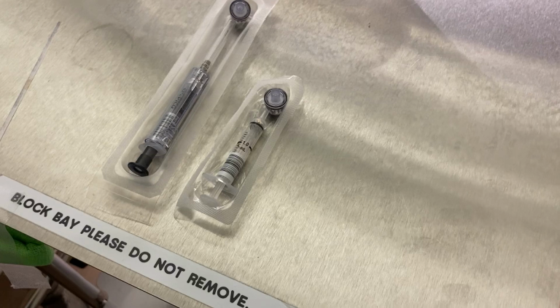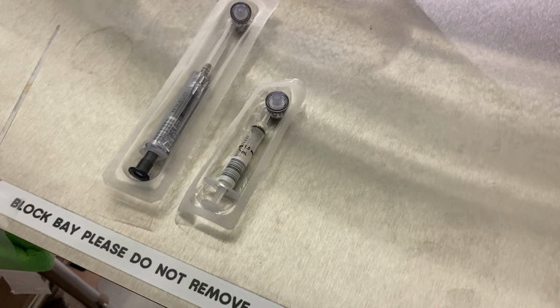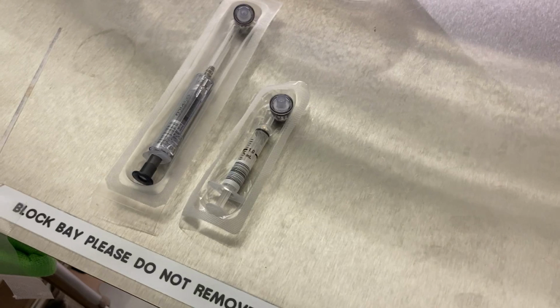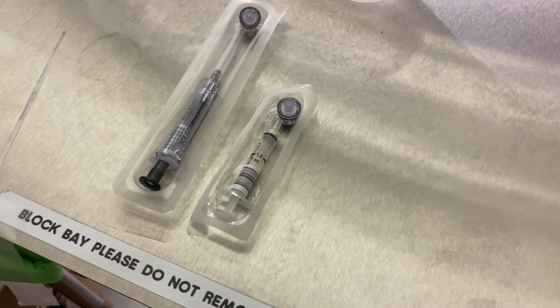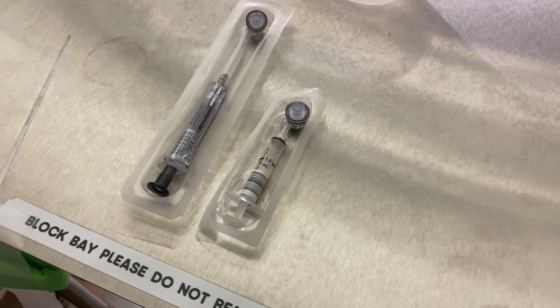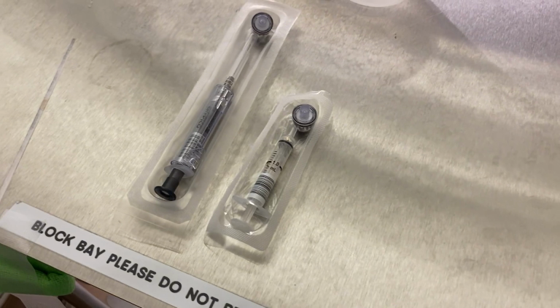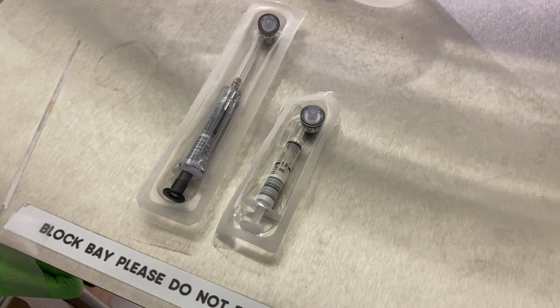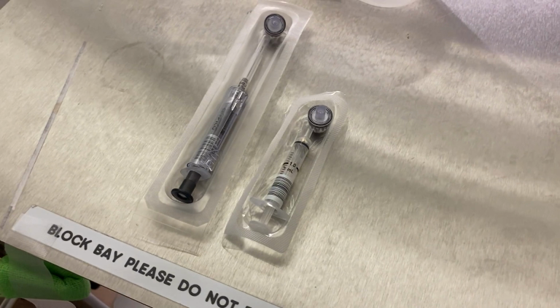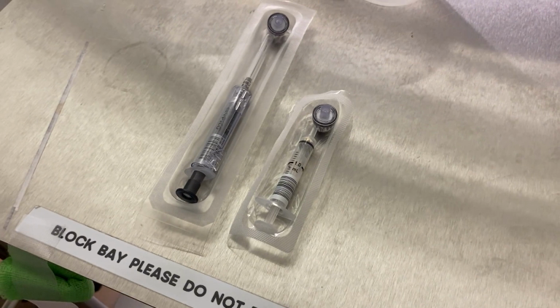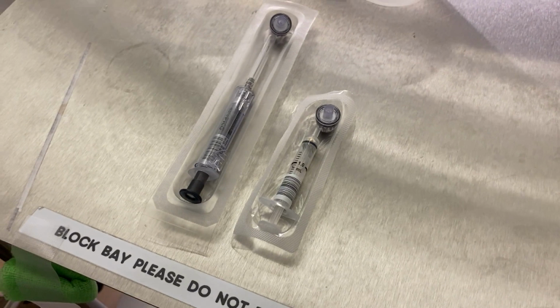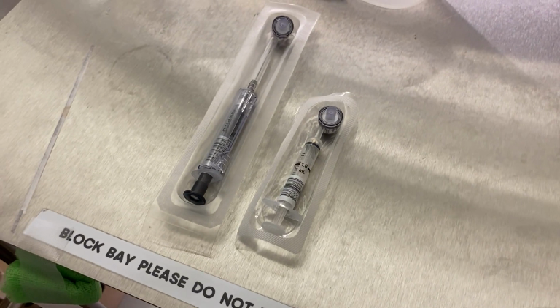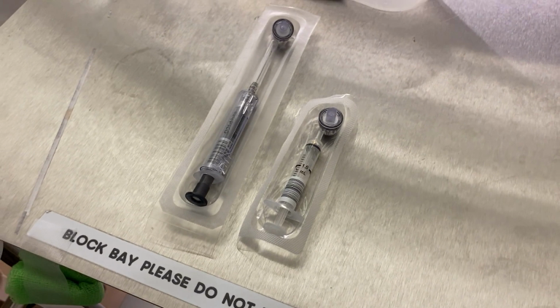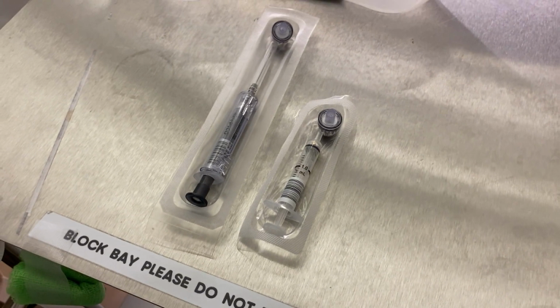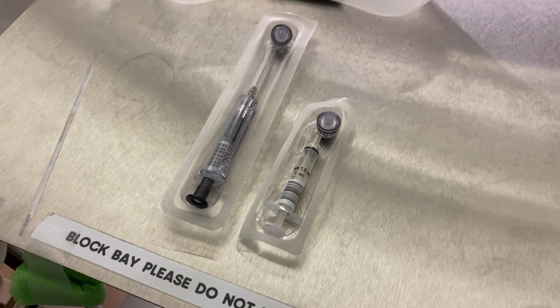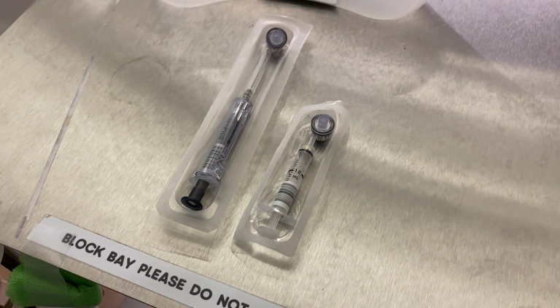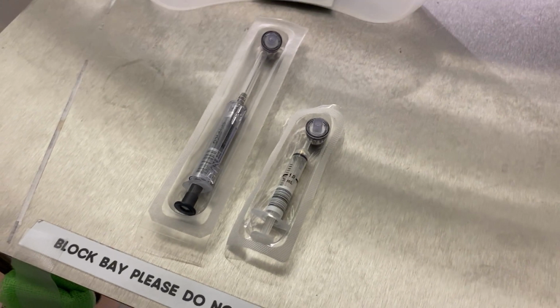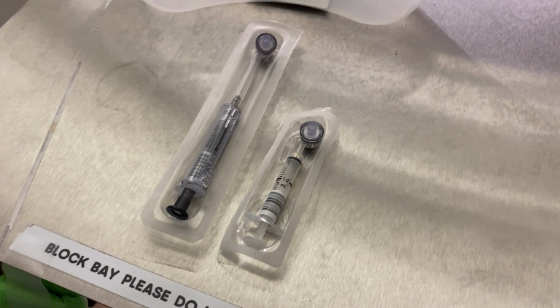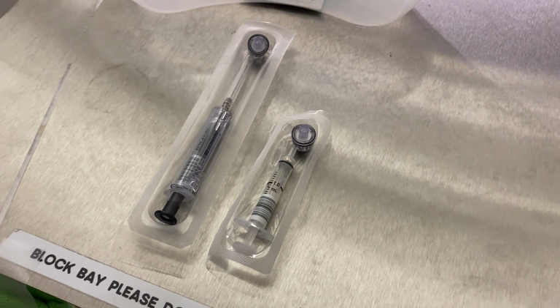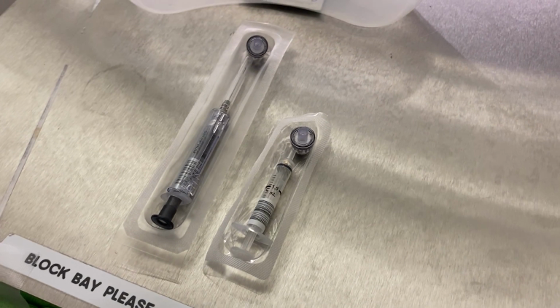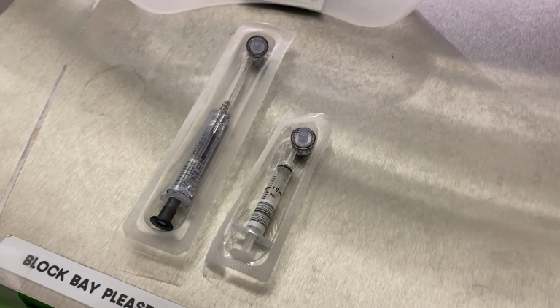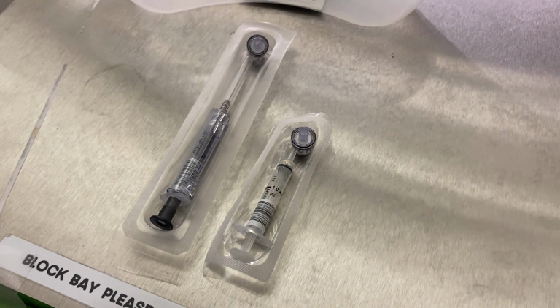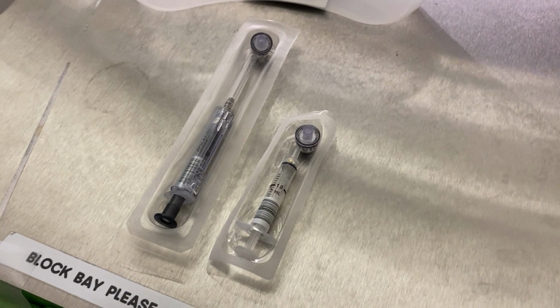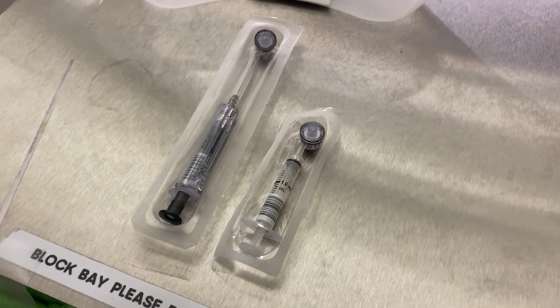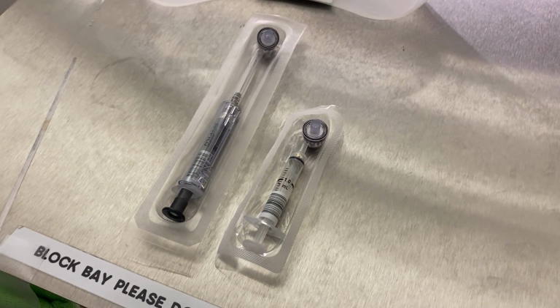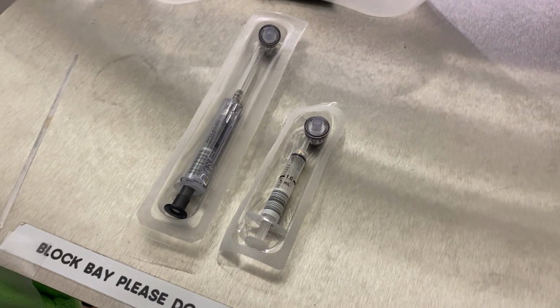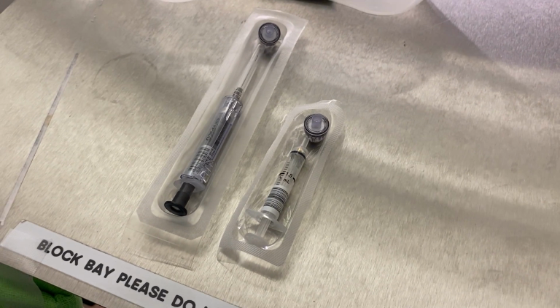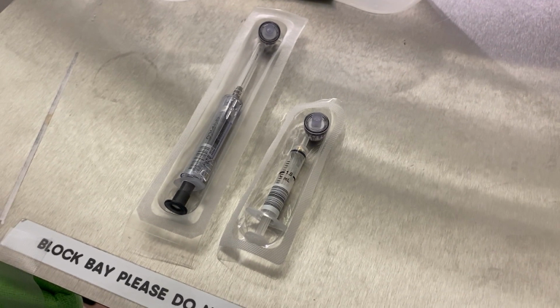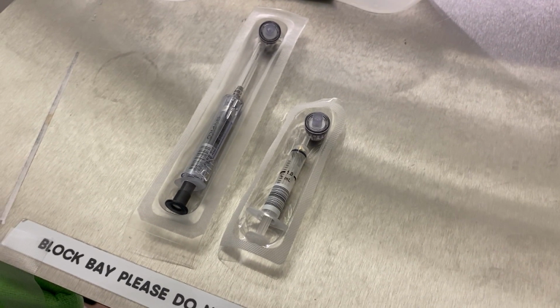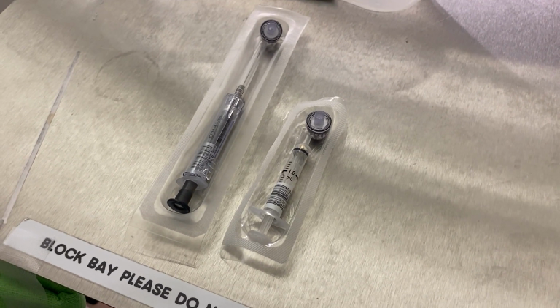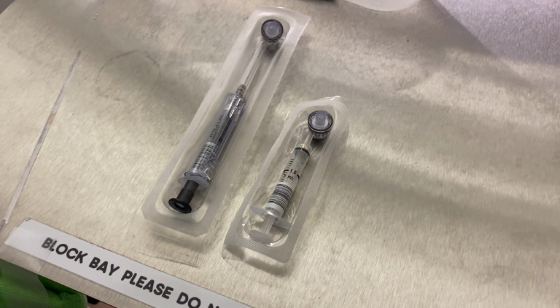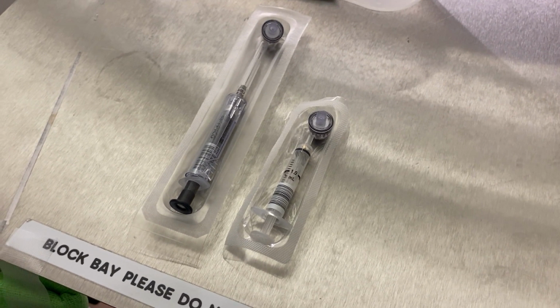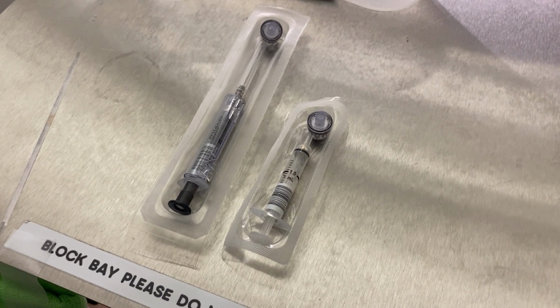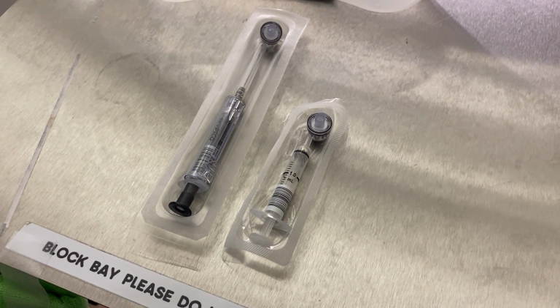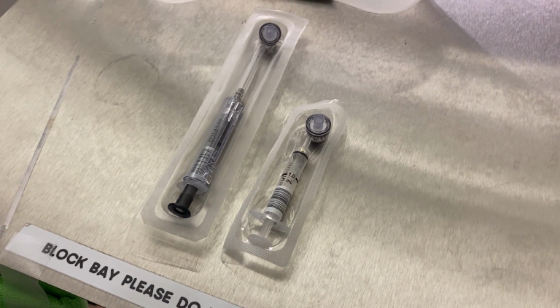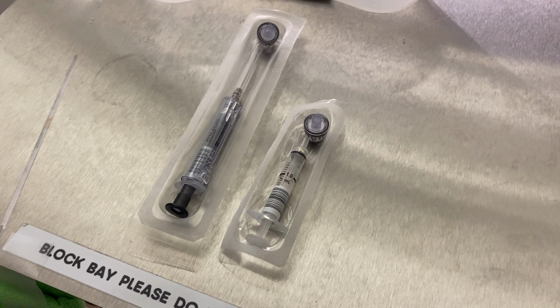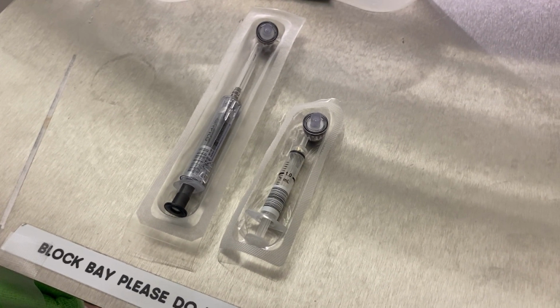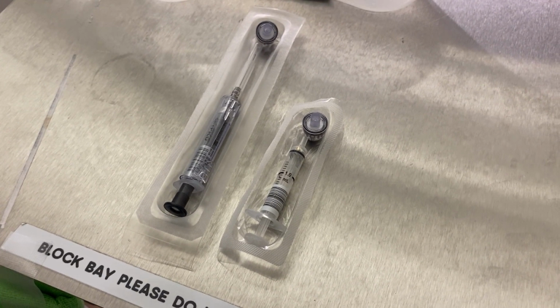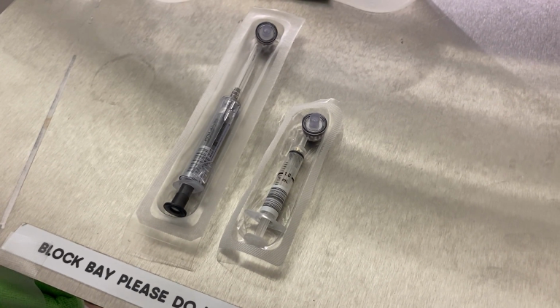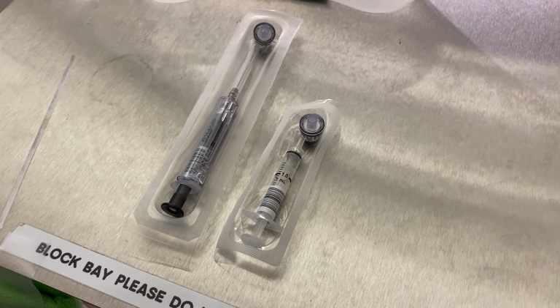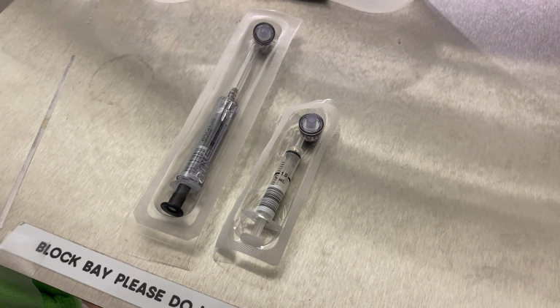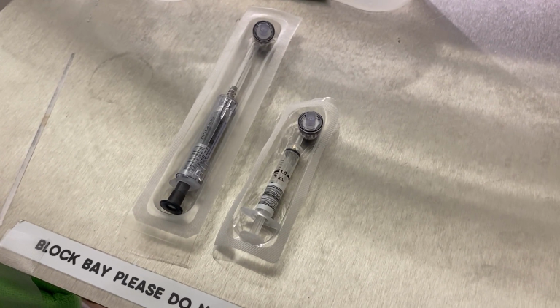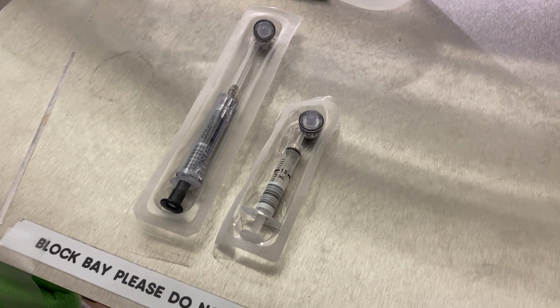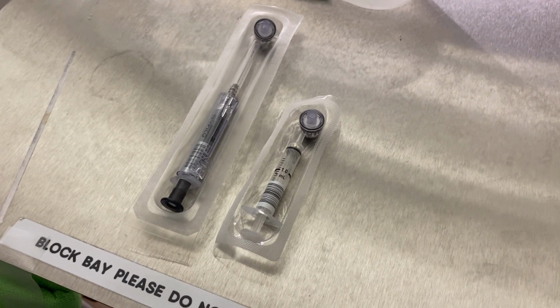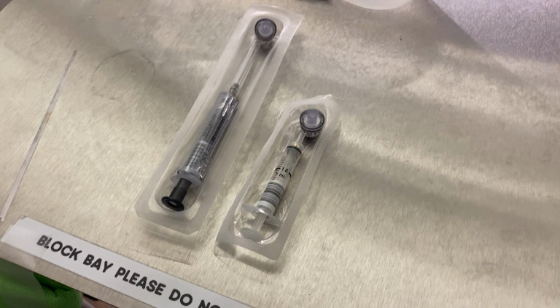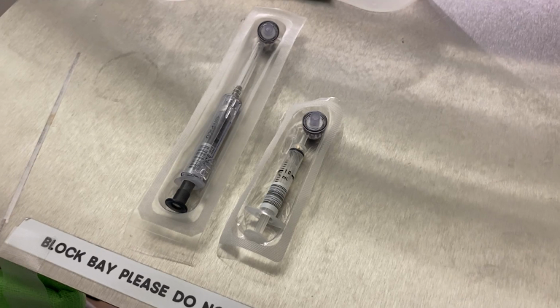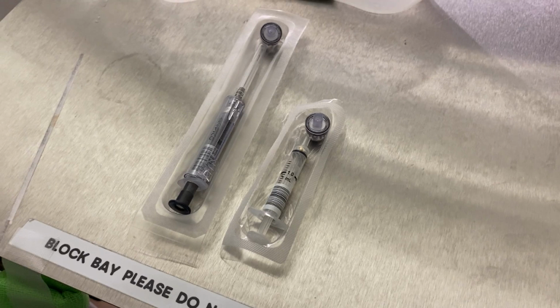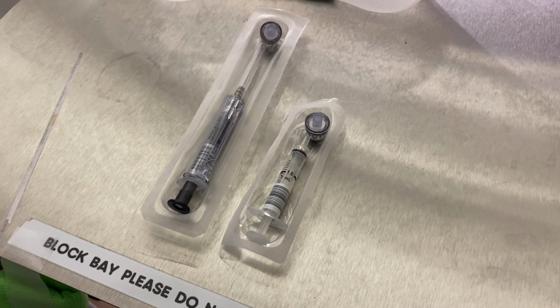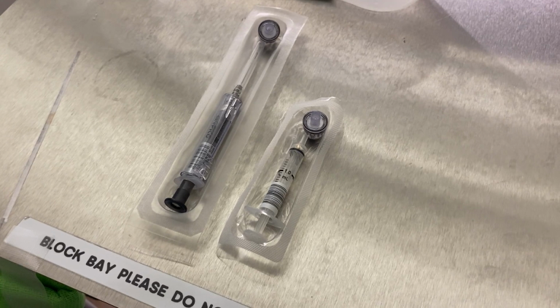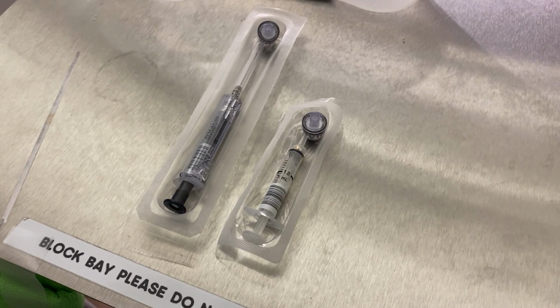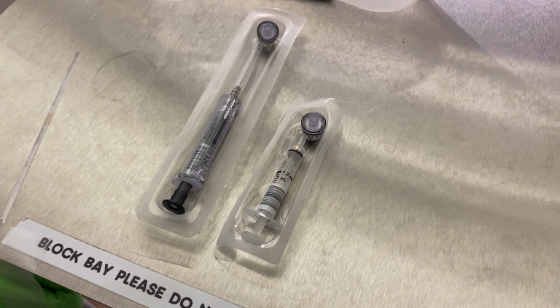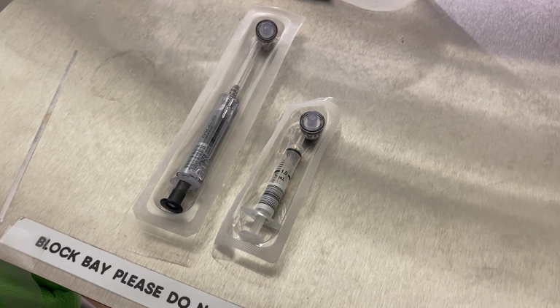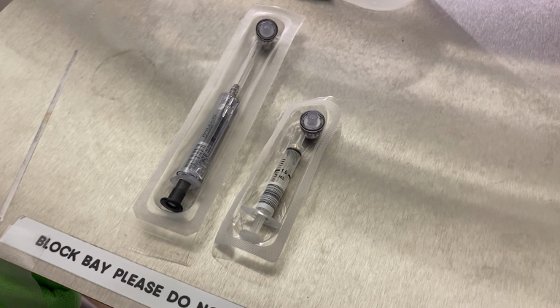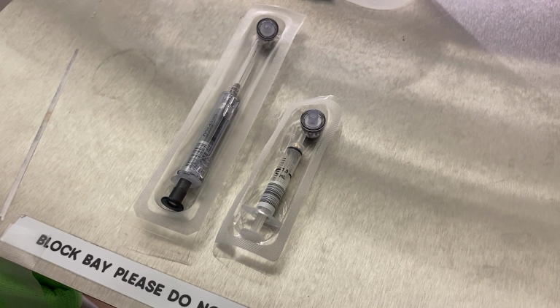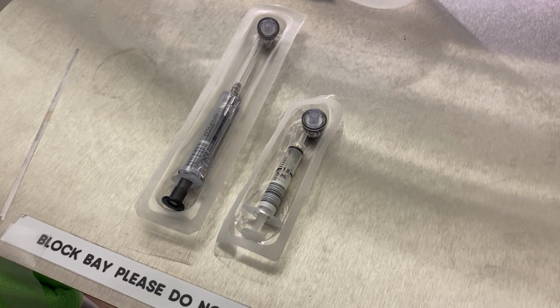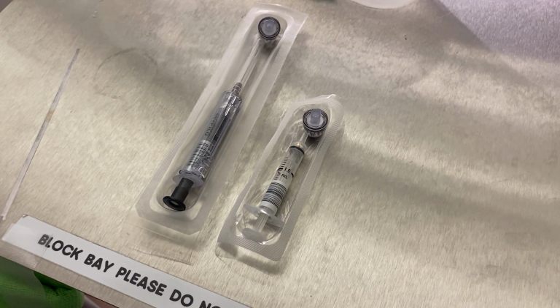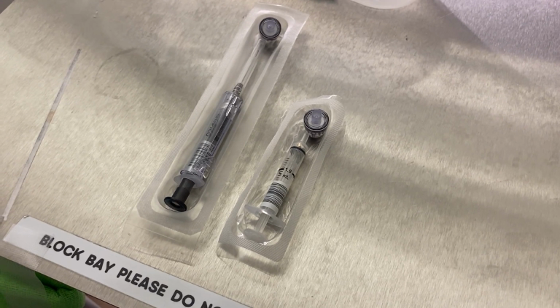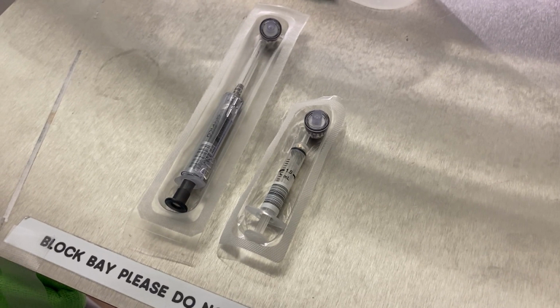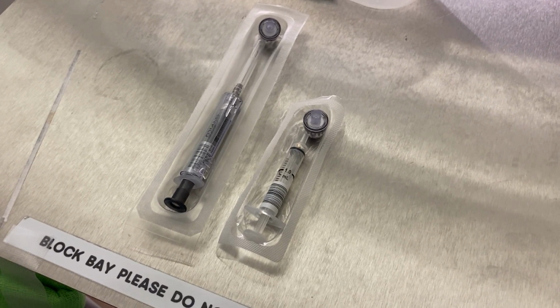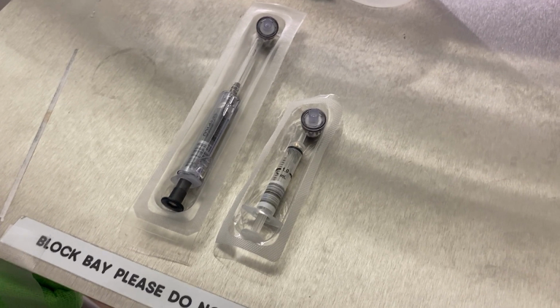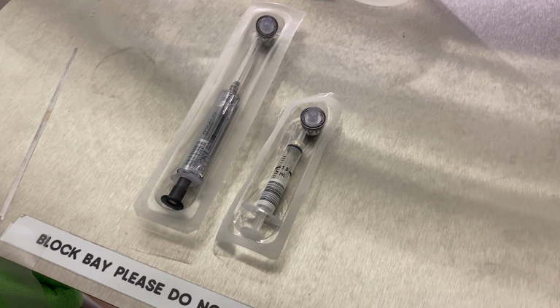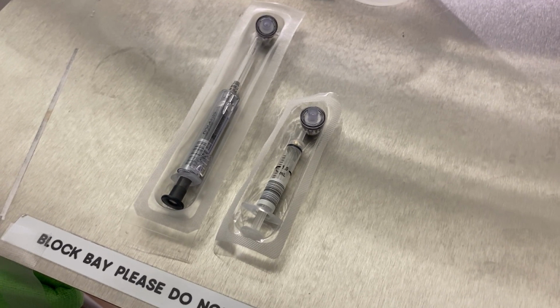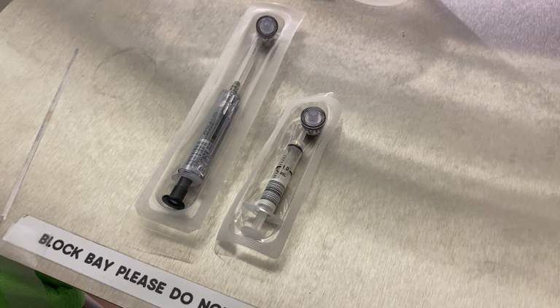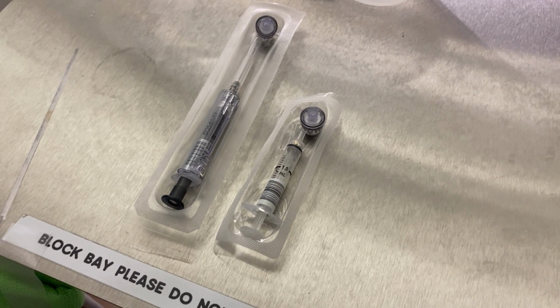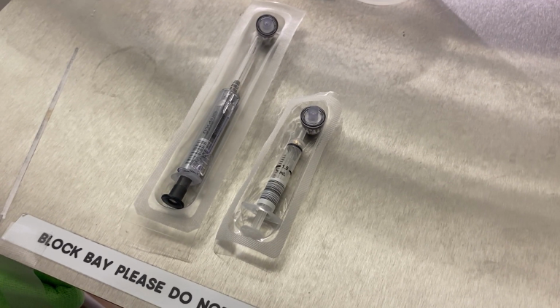I'm going to show you about arterial blood gases now and how to take an ABG, starting firstly with the different types of needles.